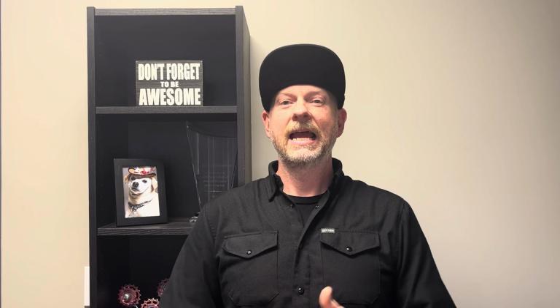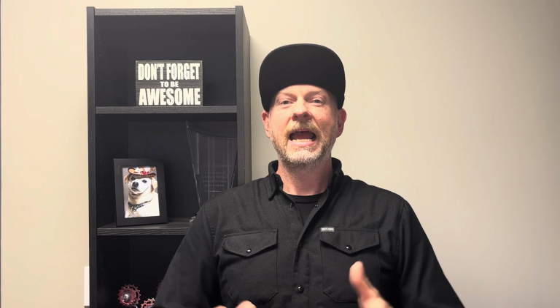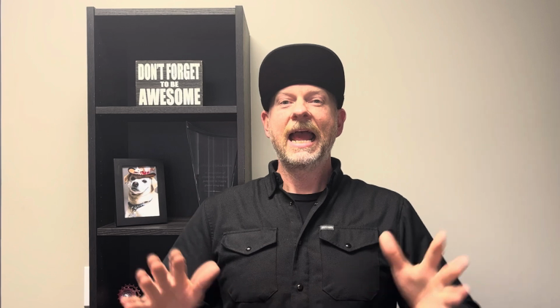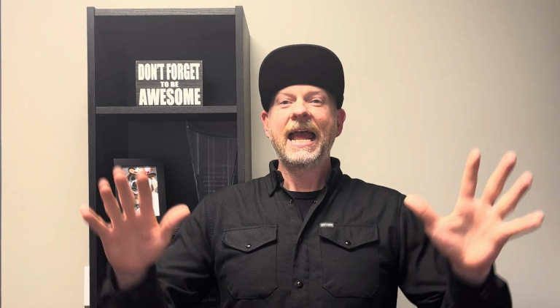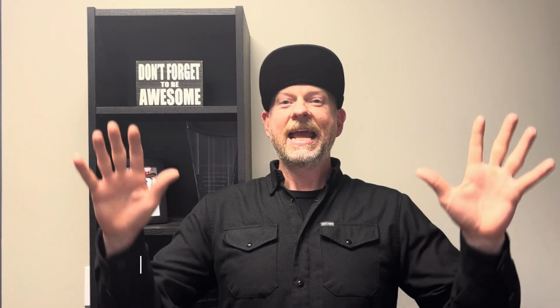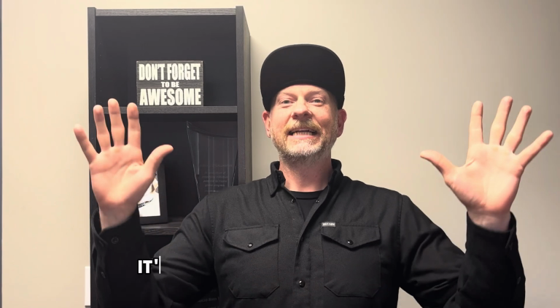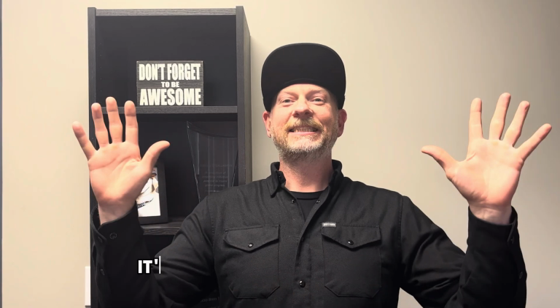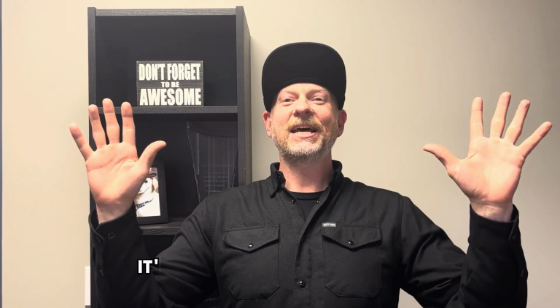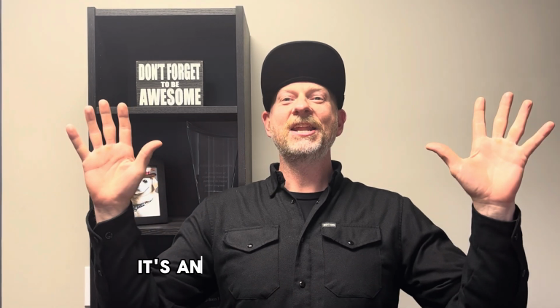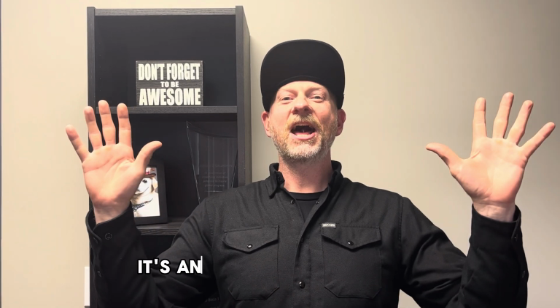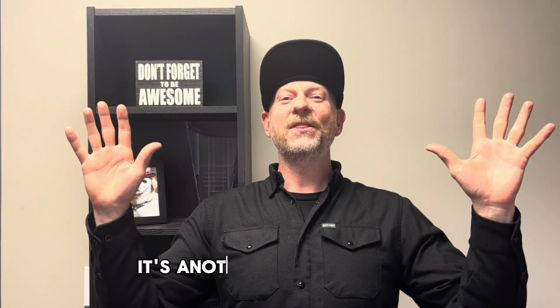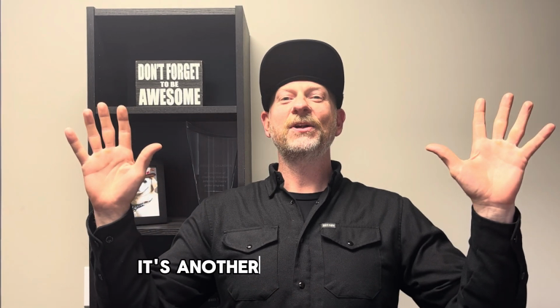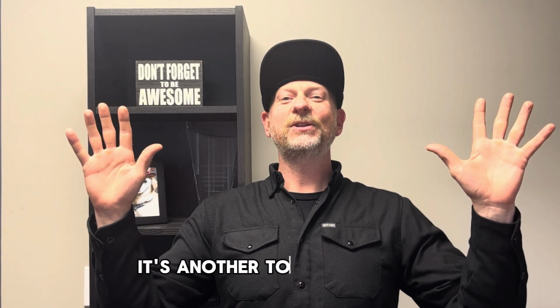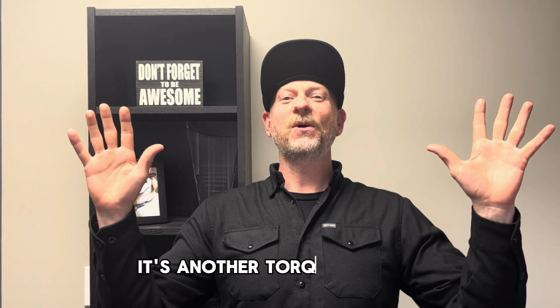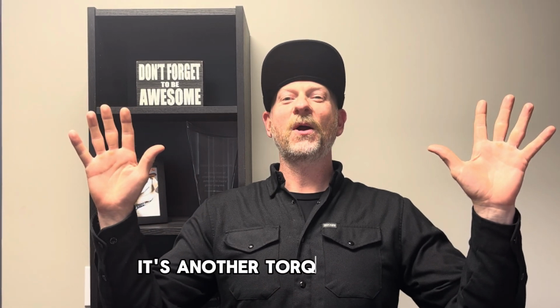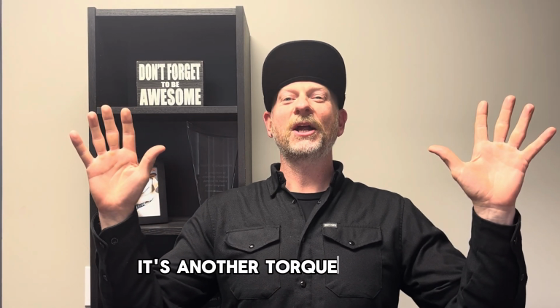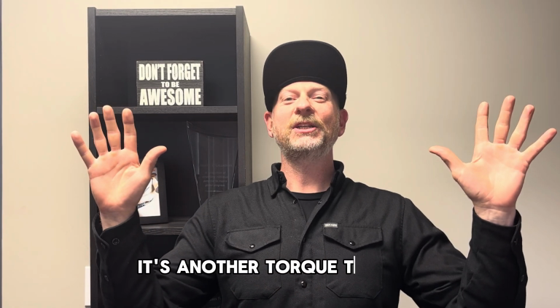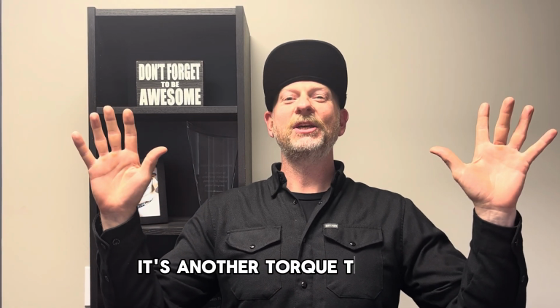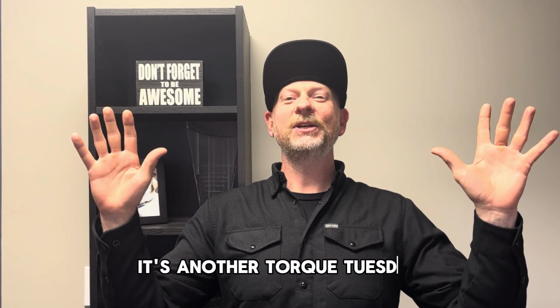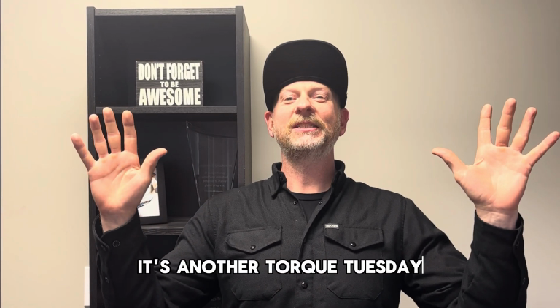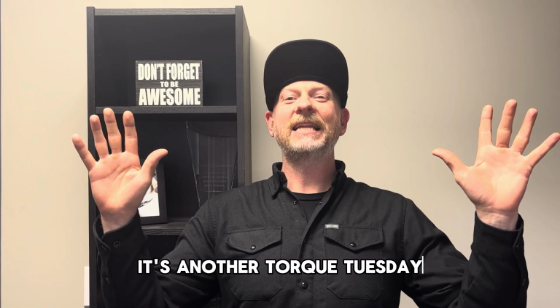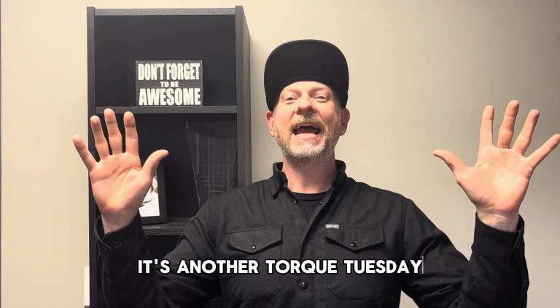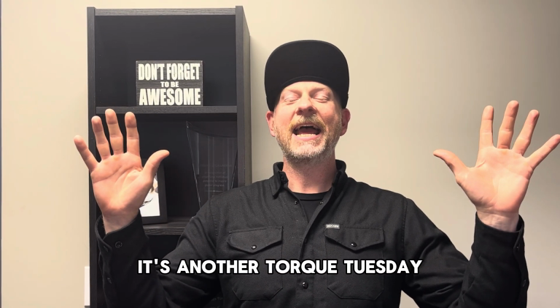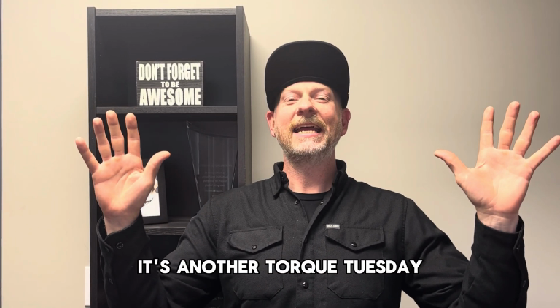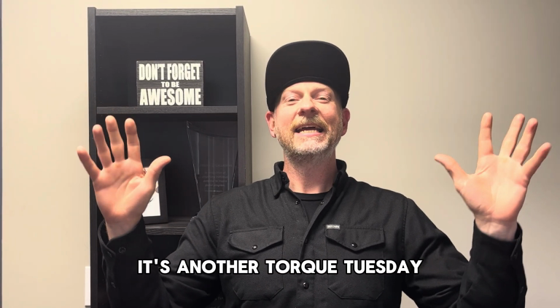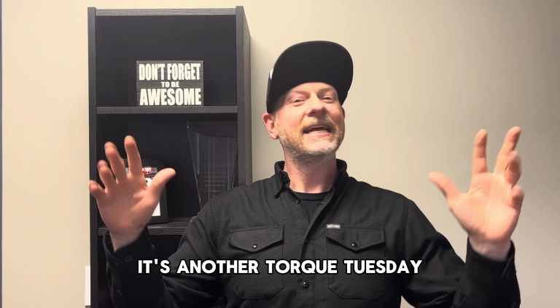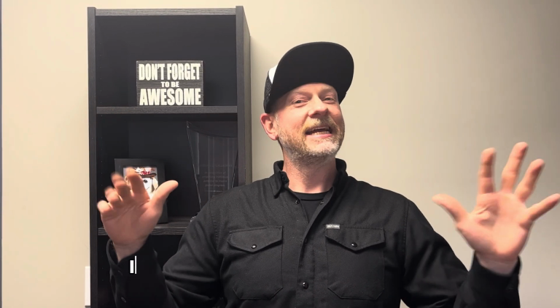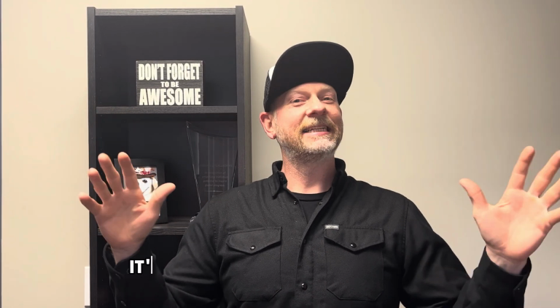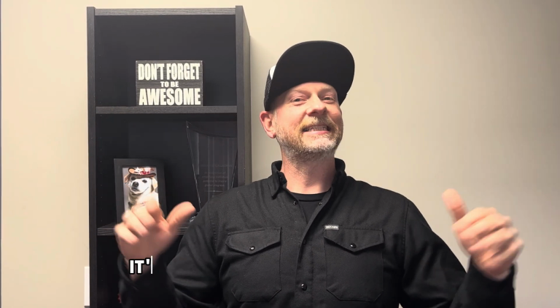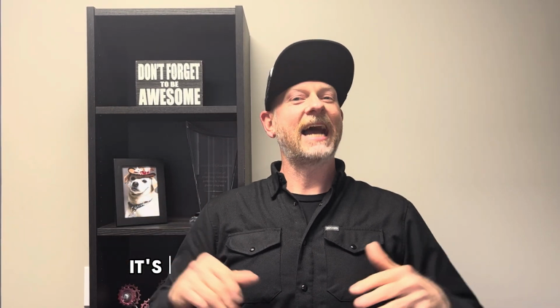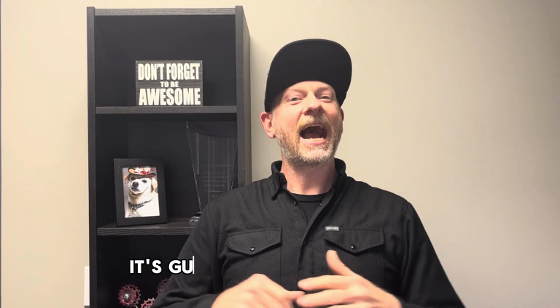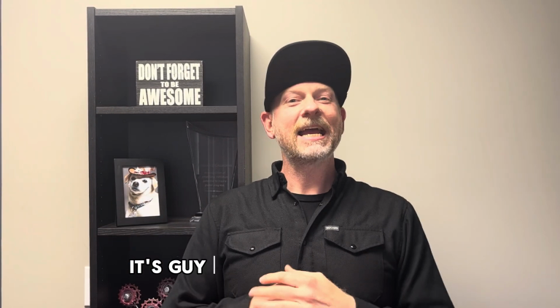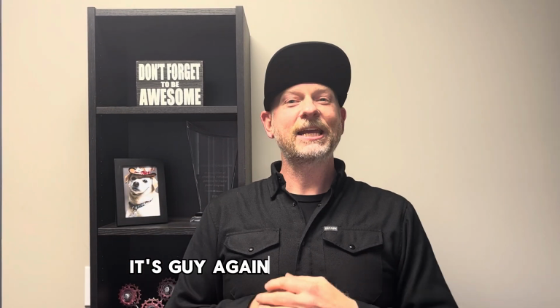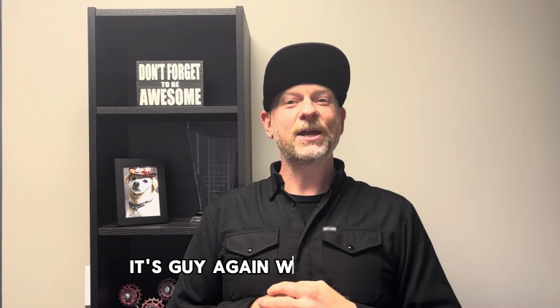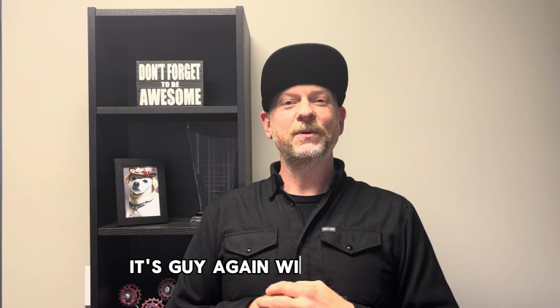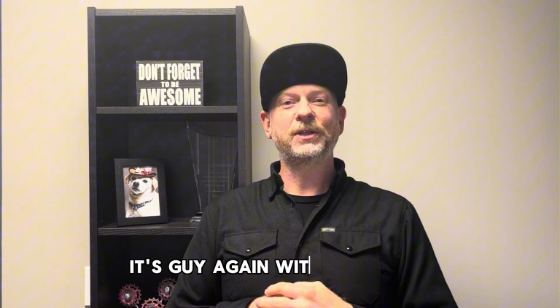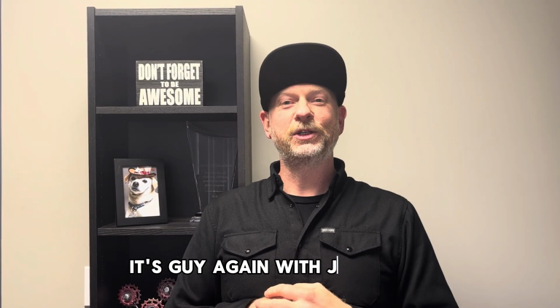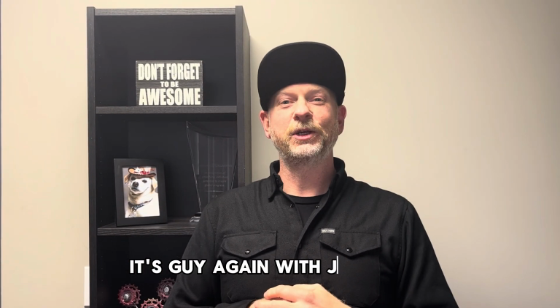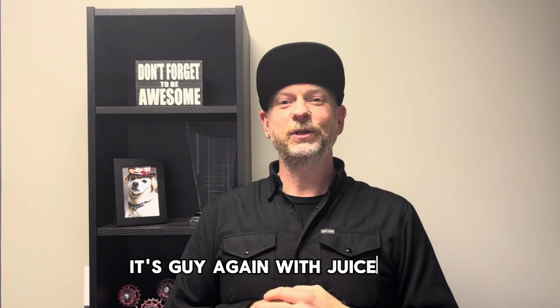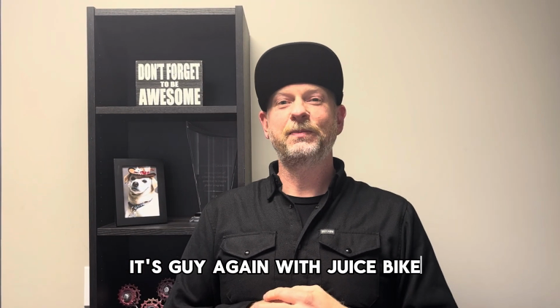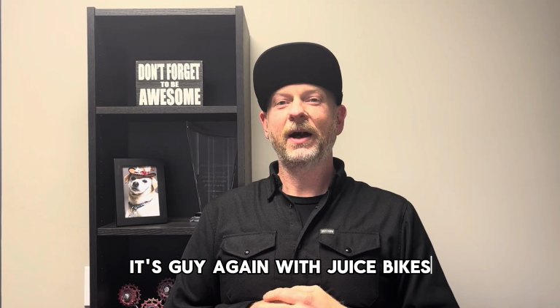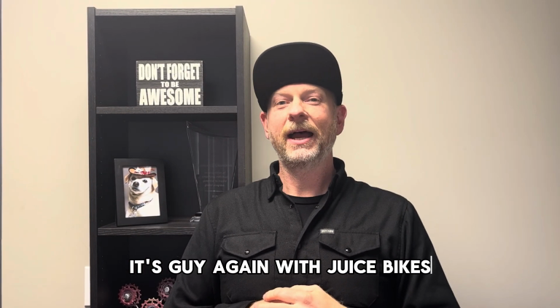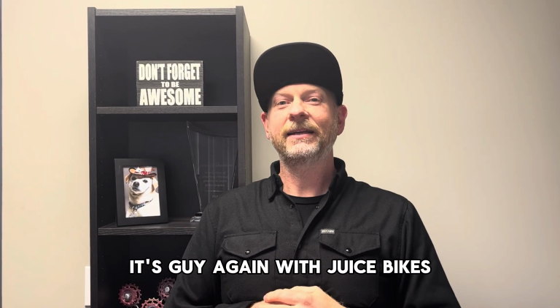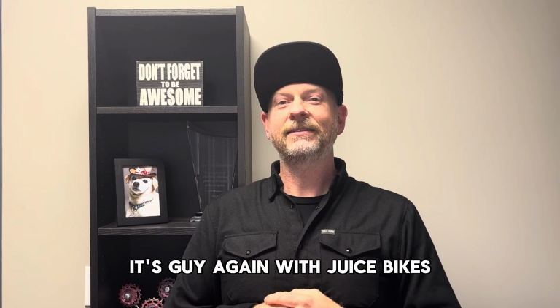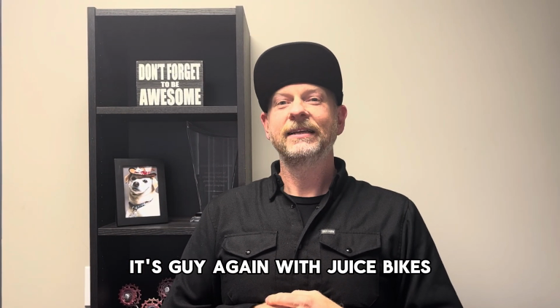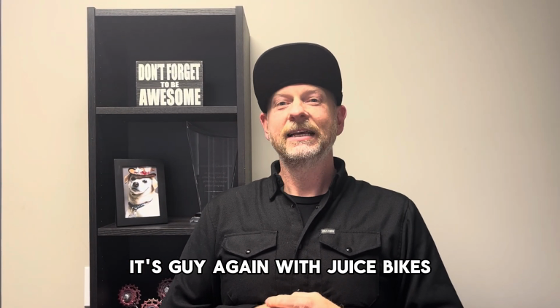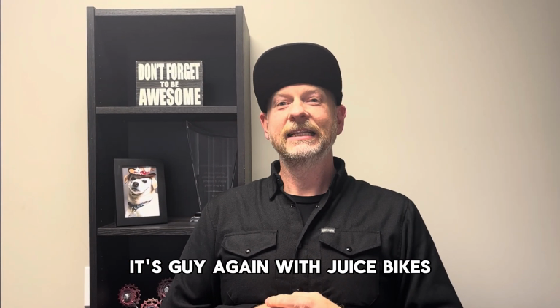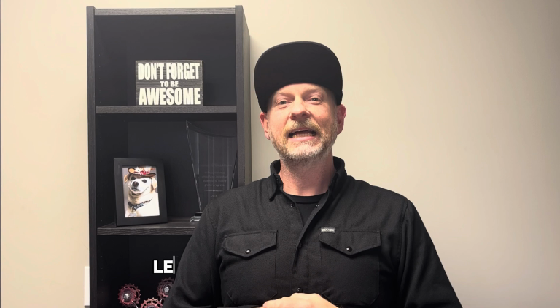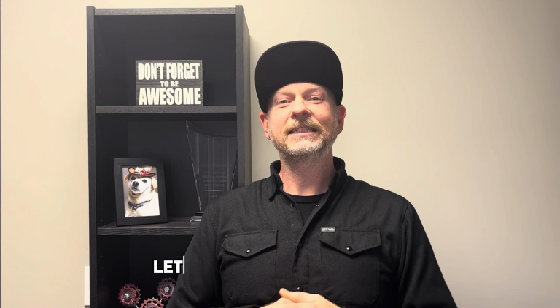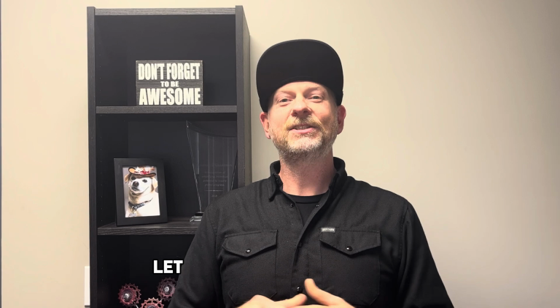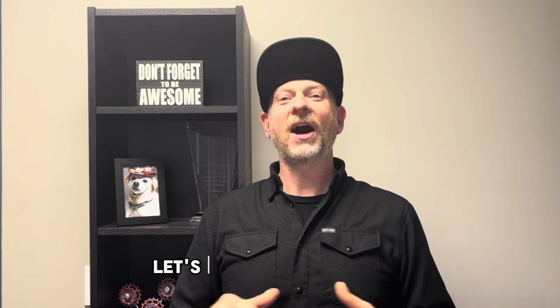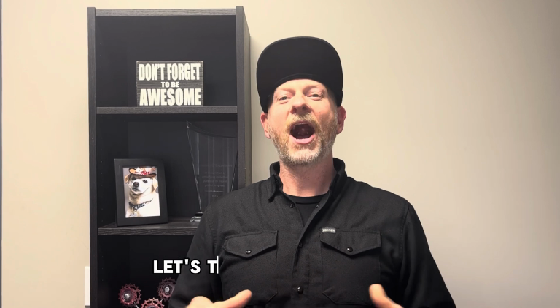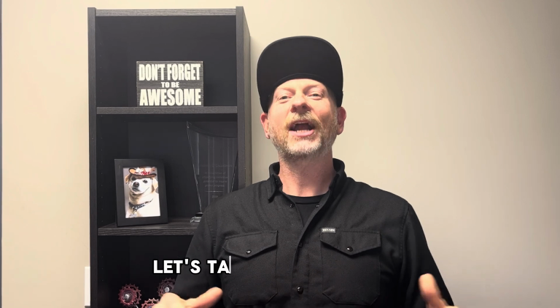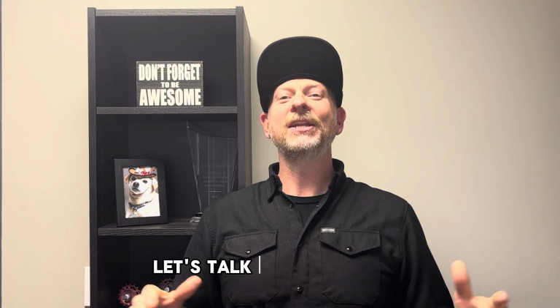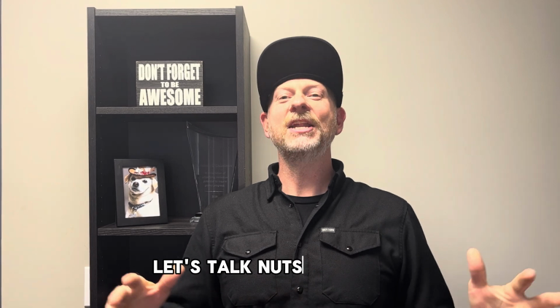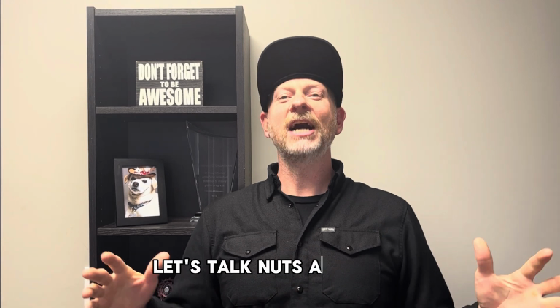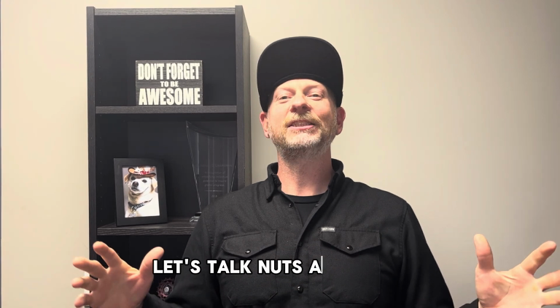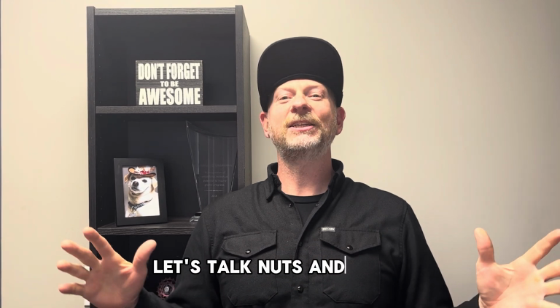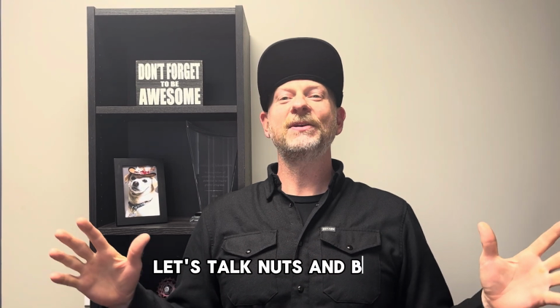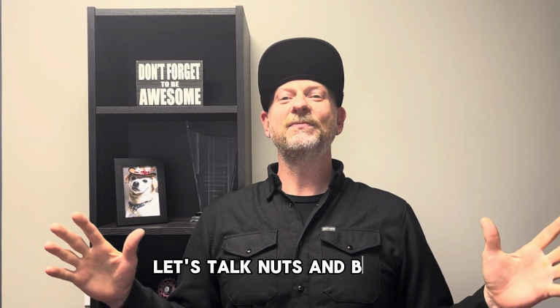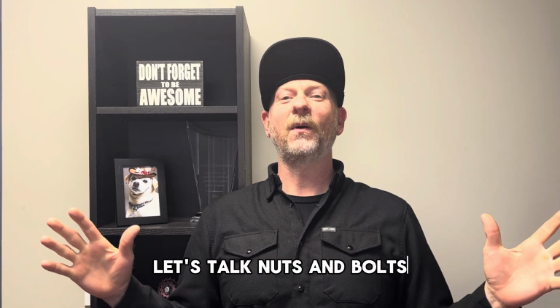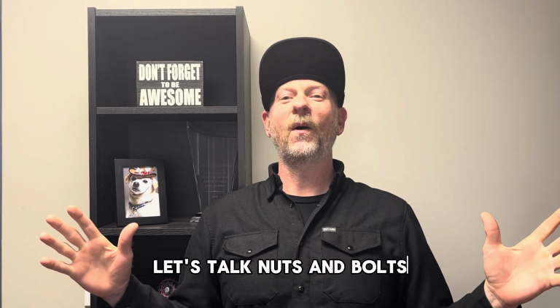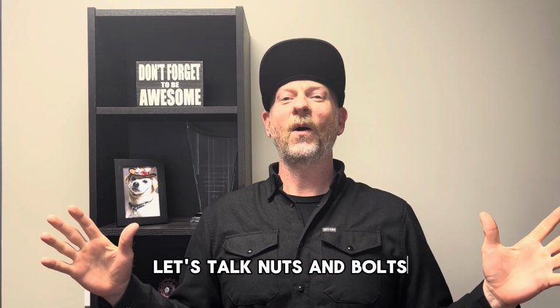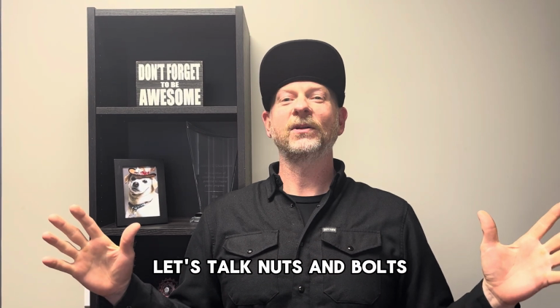It's another Torque Tuesday! It's Guy again with Juice Bikes. Let's talk nuts and bolts.